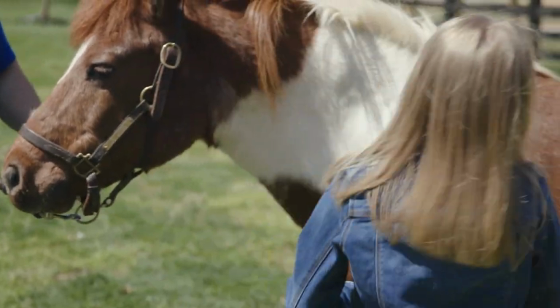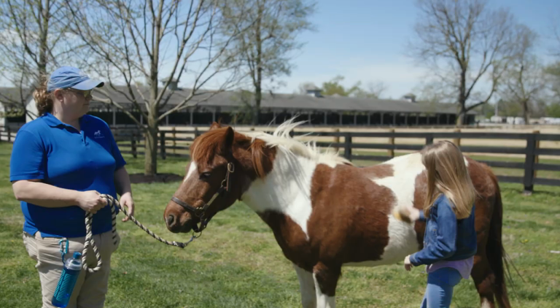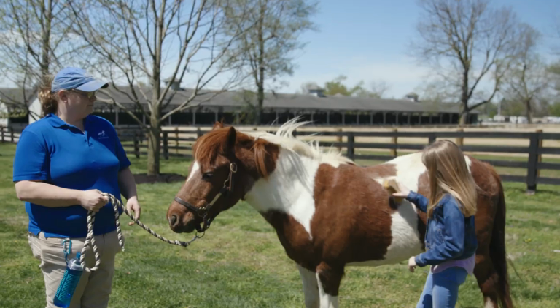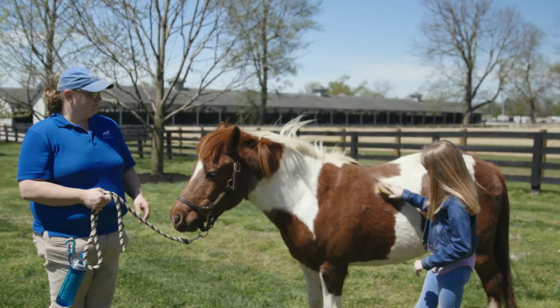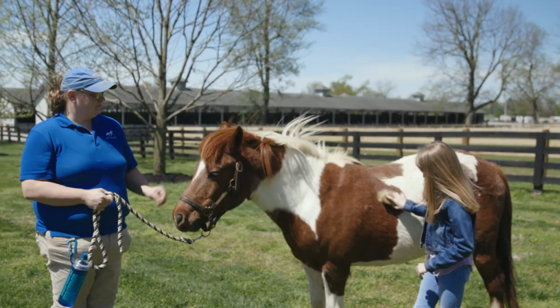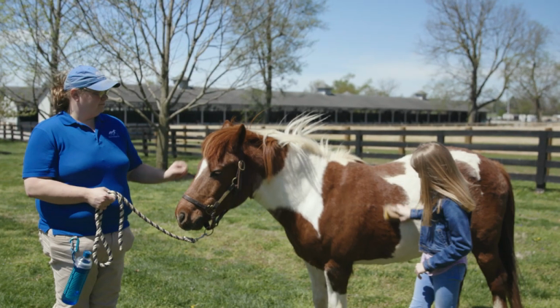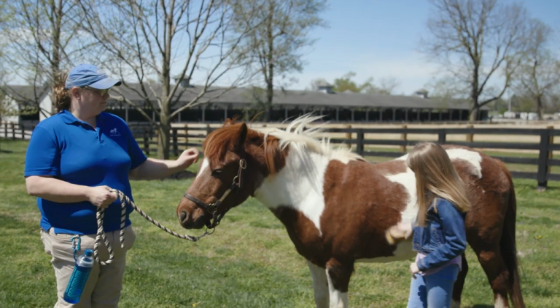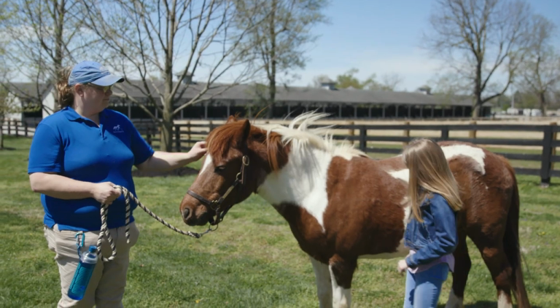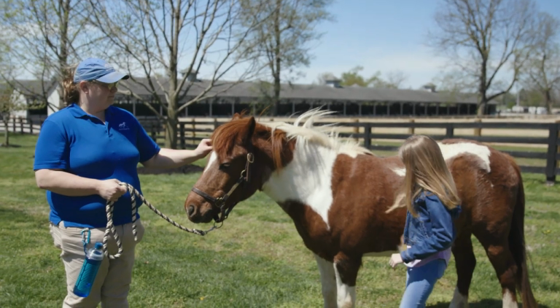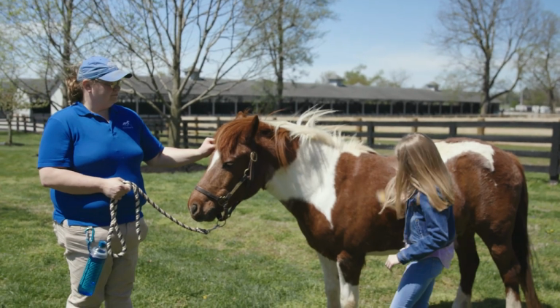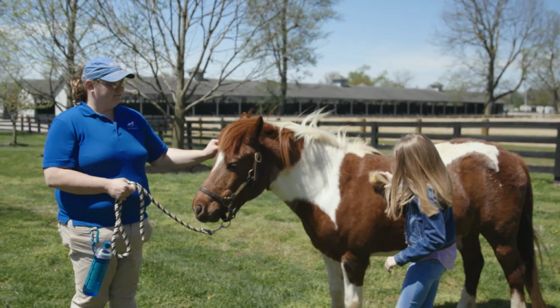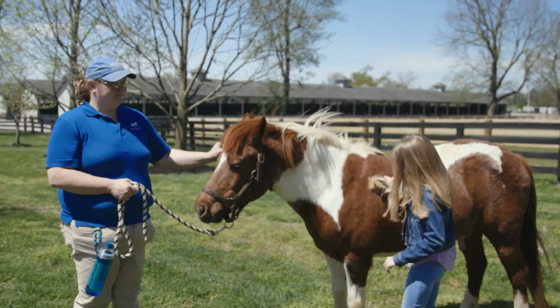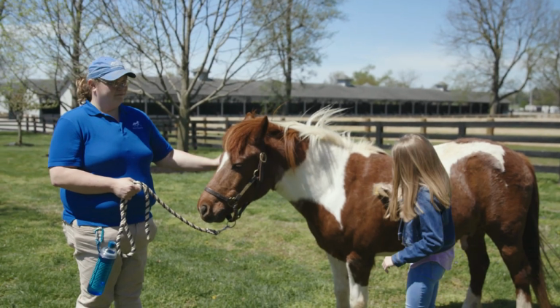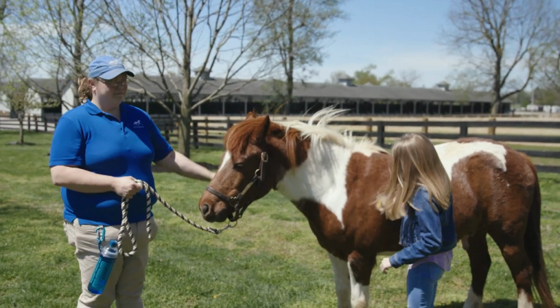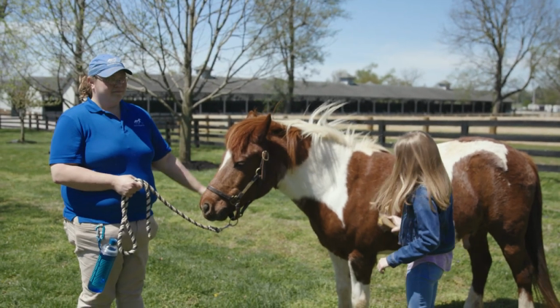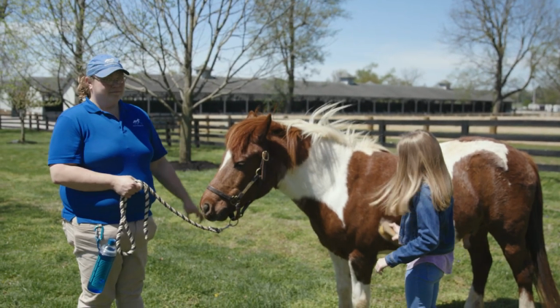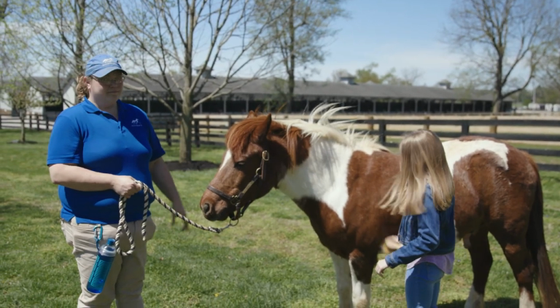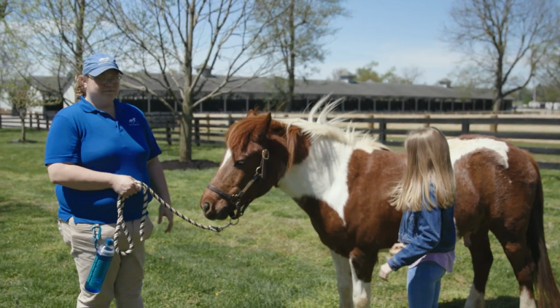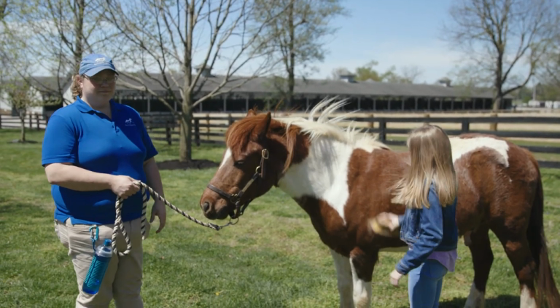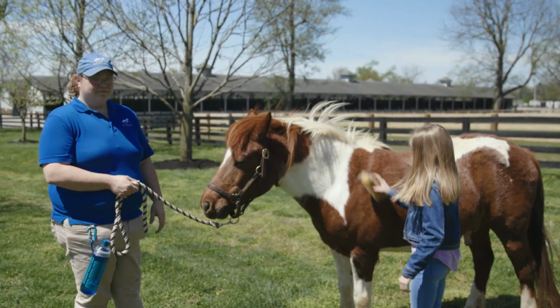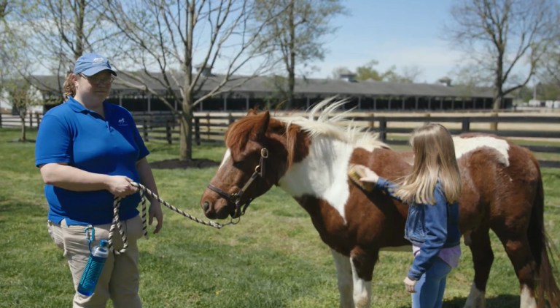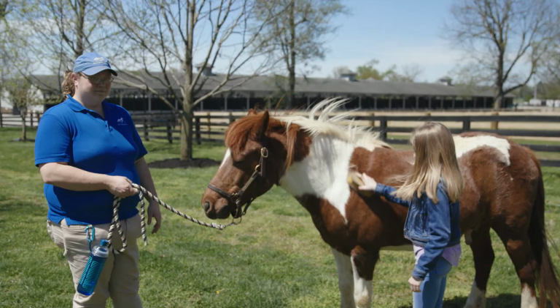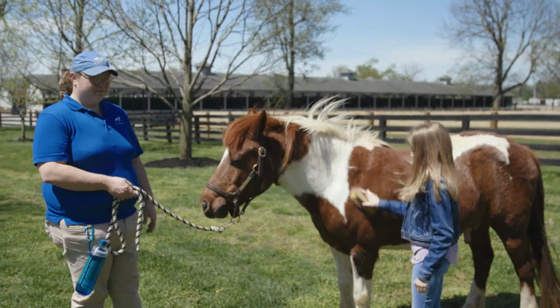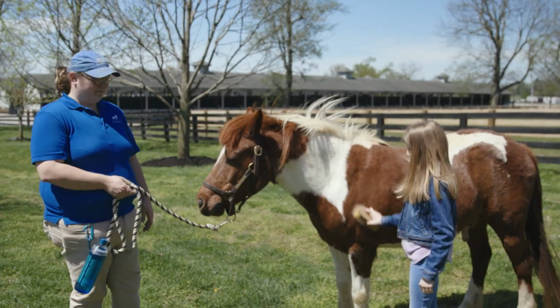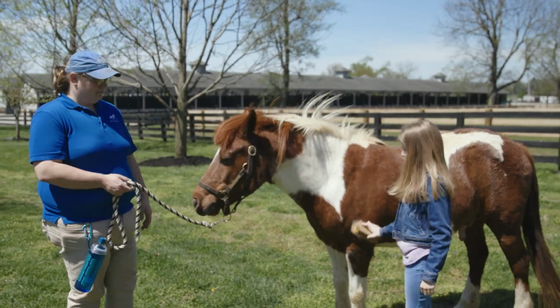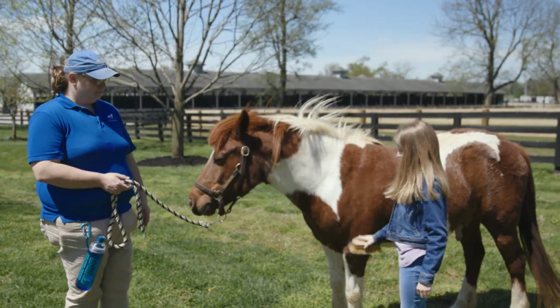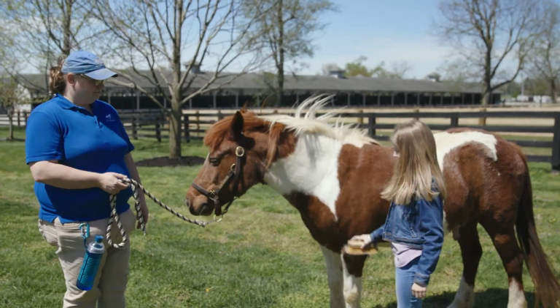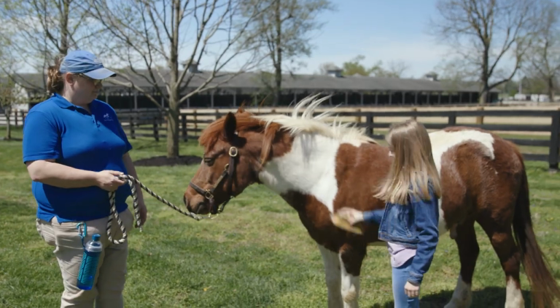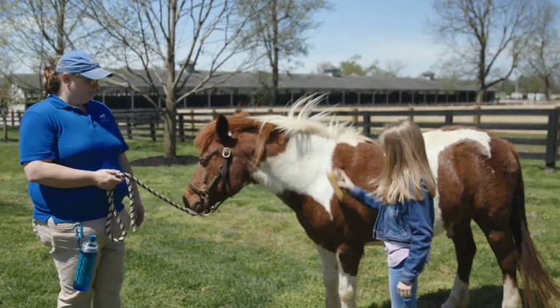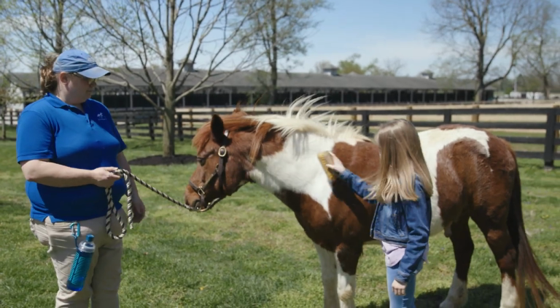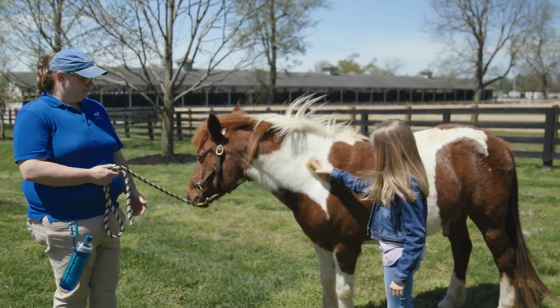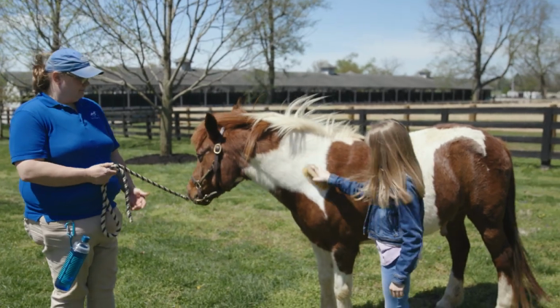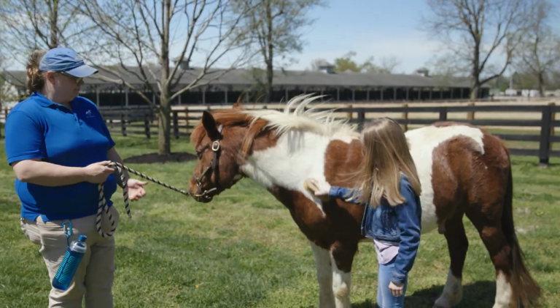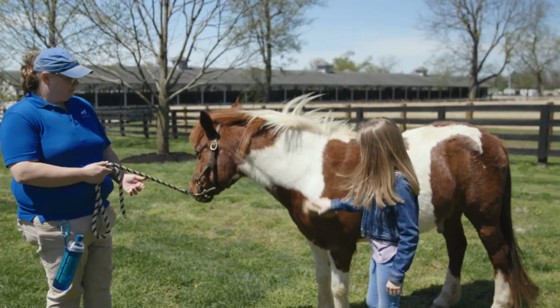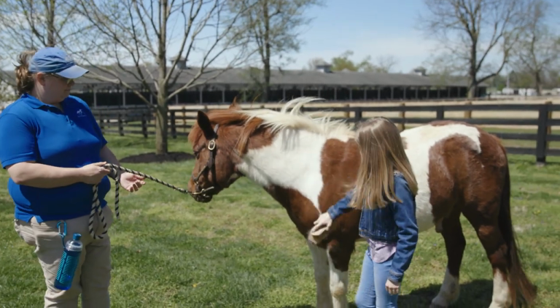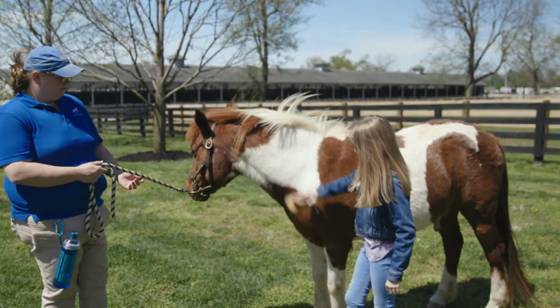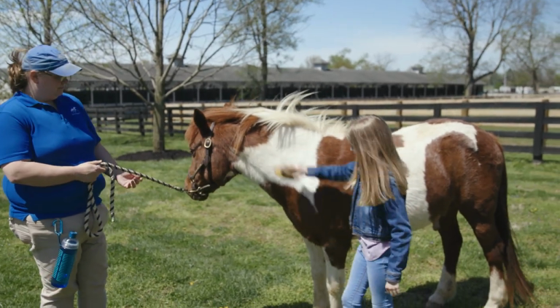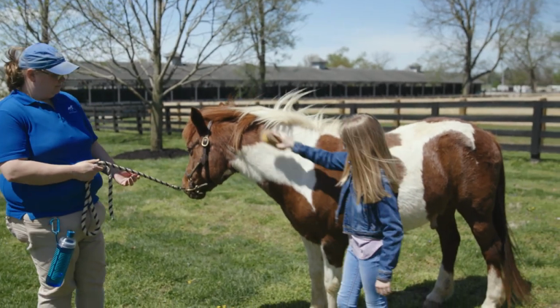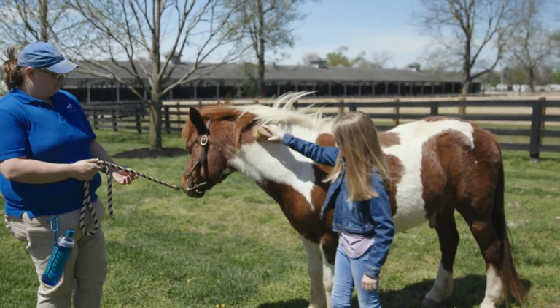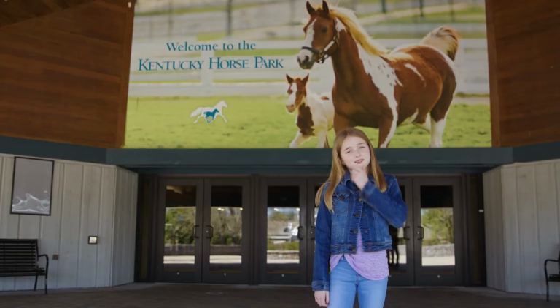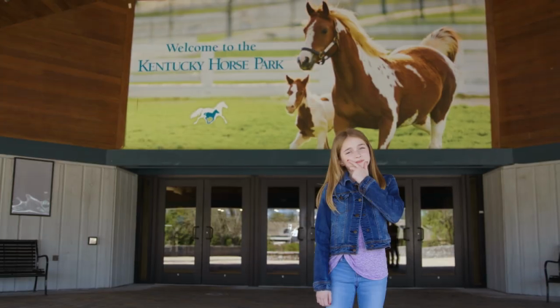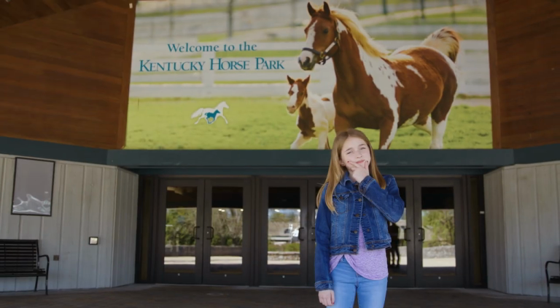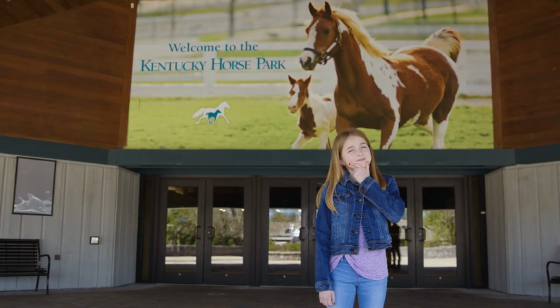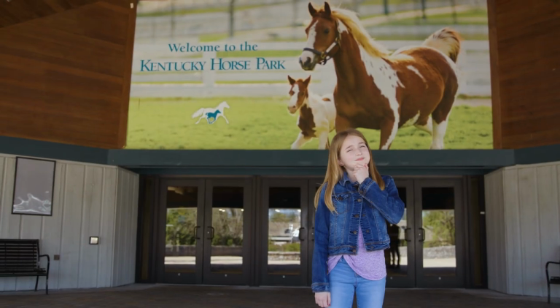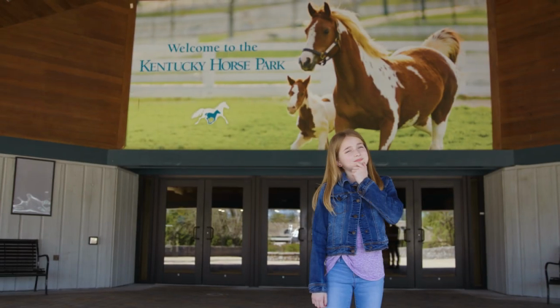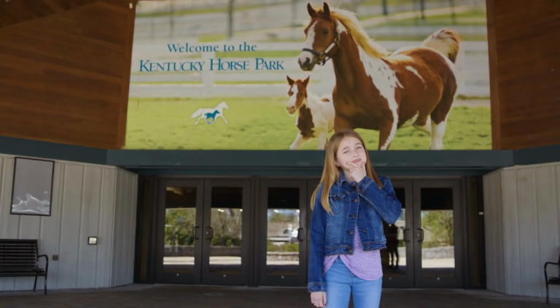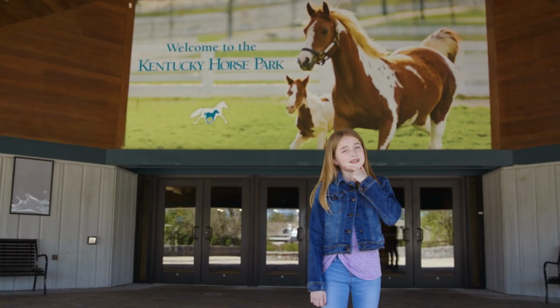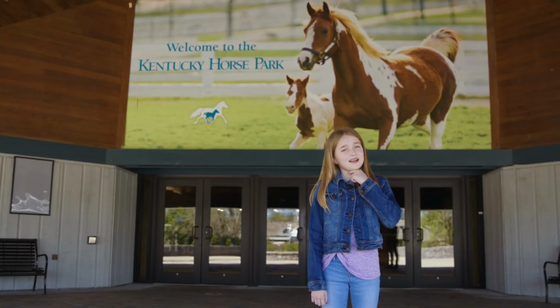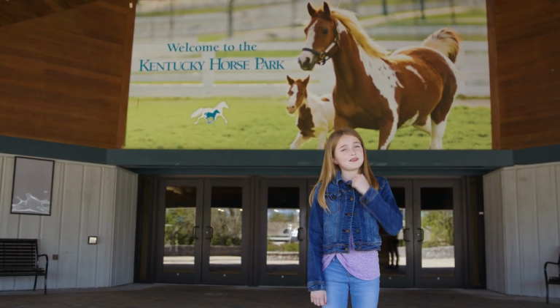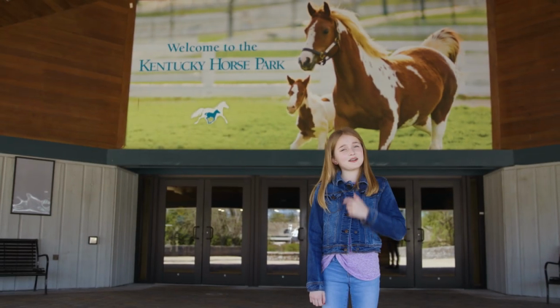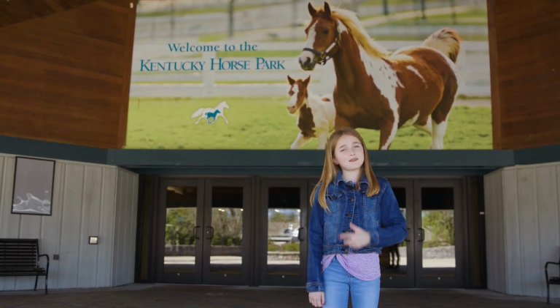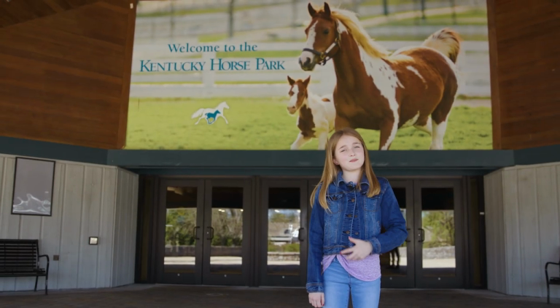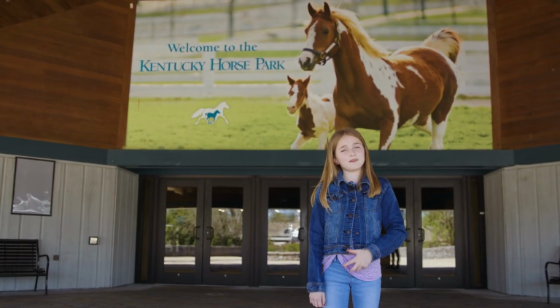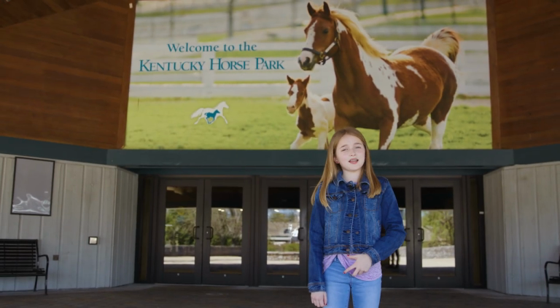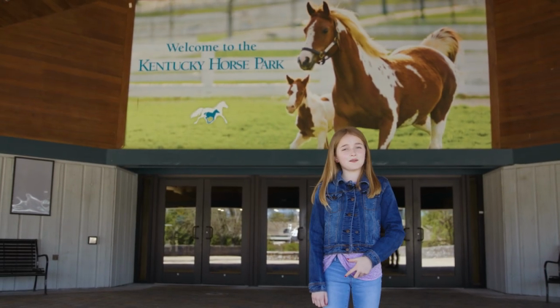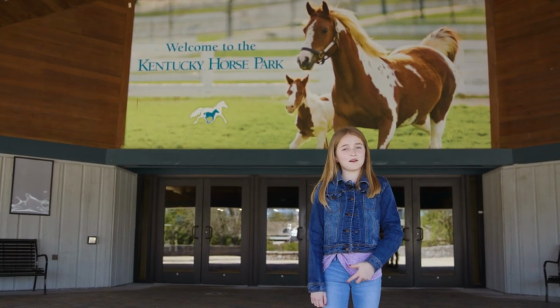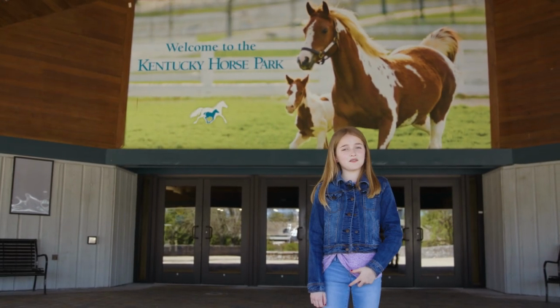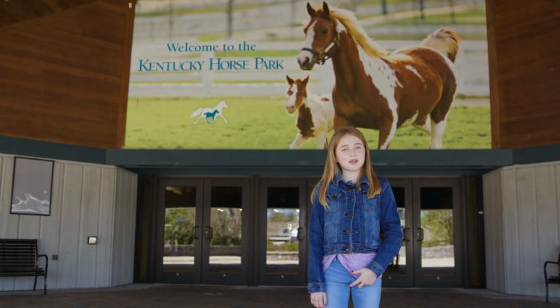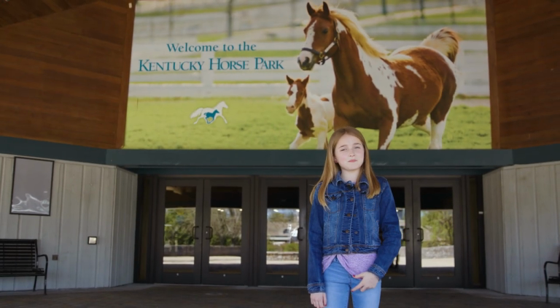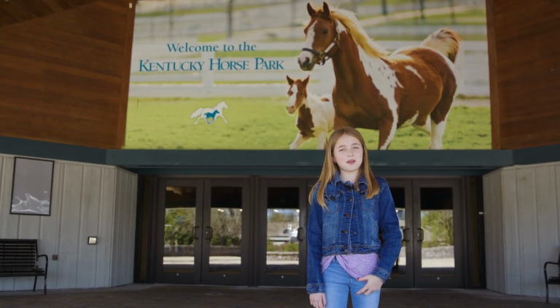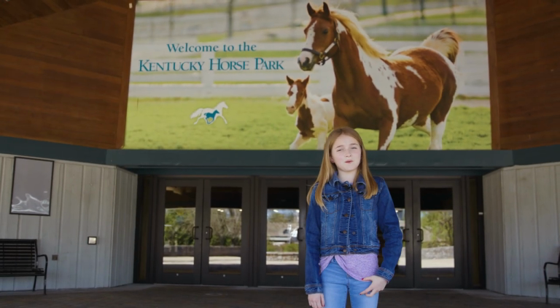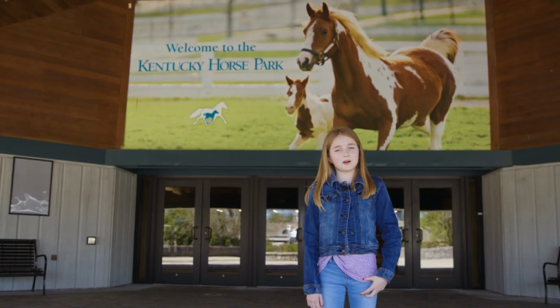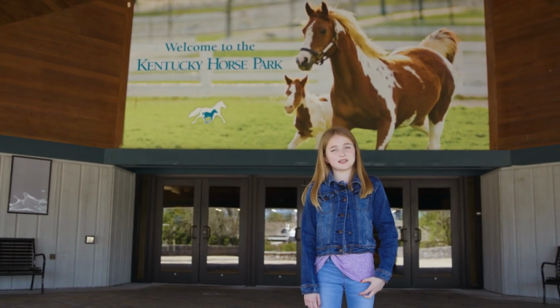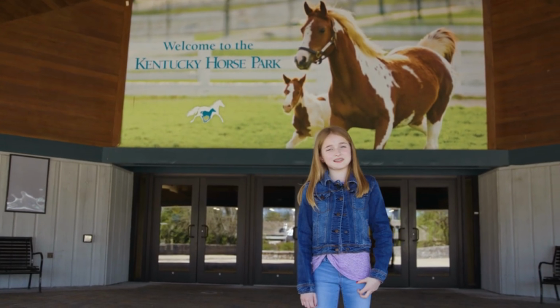I want to give a big thank you to Kentucky Horse Park for teaching me so much about horses. I wonder if my mom and dad will ever get me a horse.